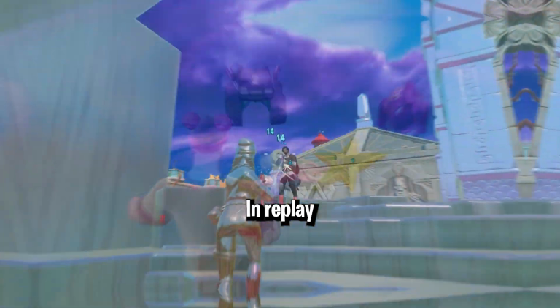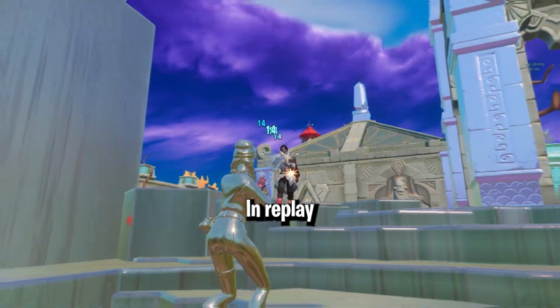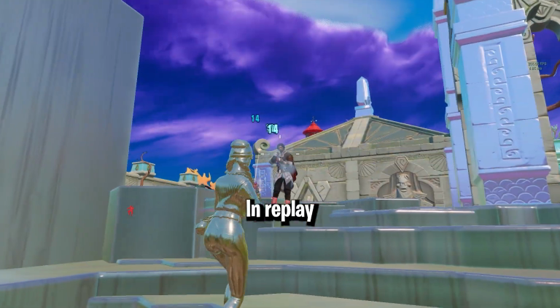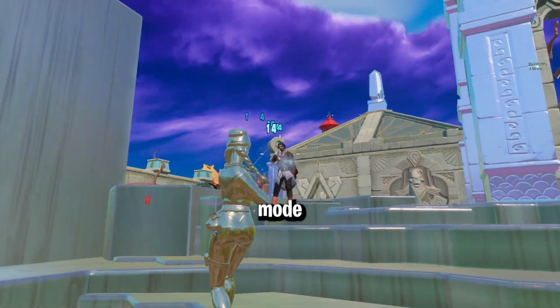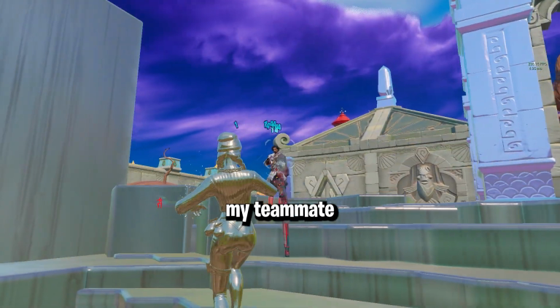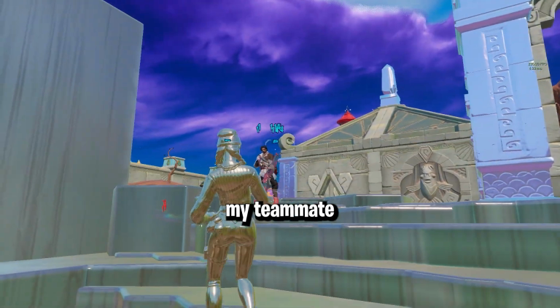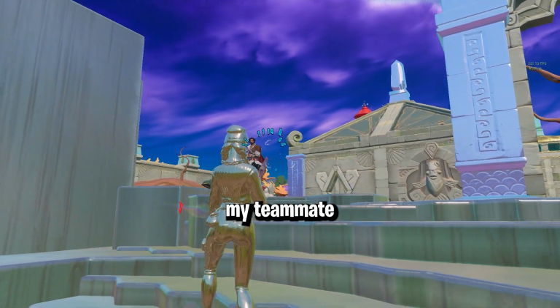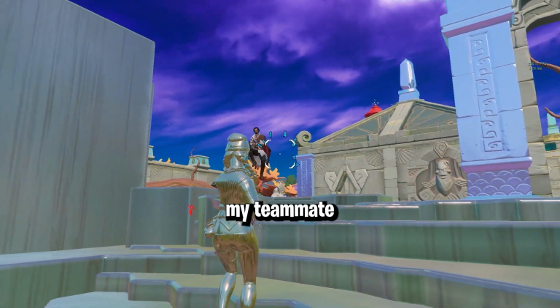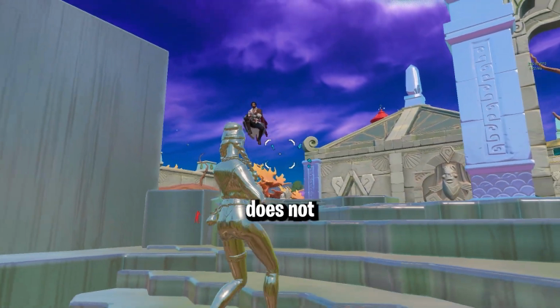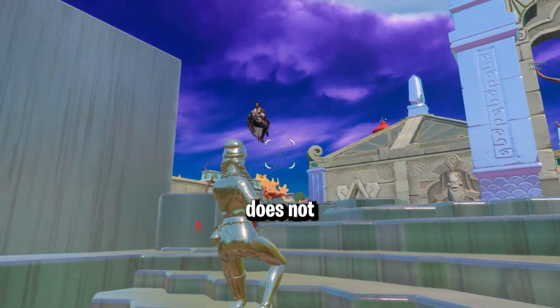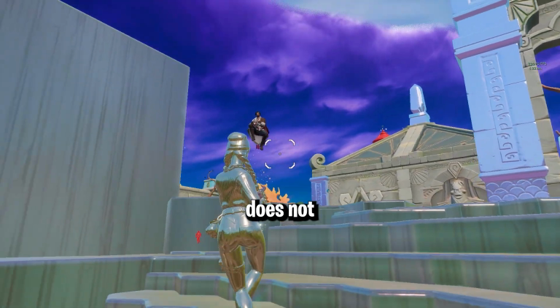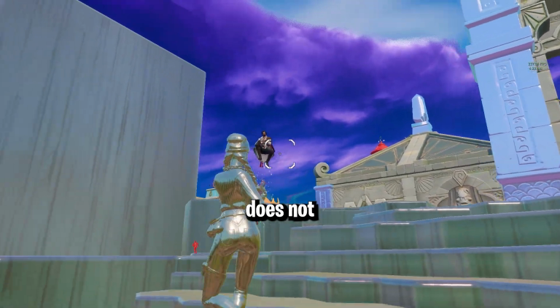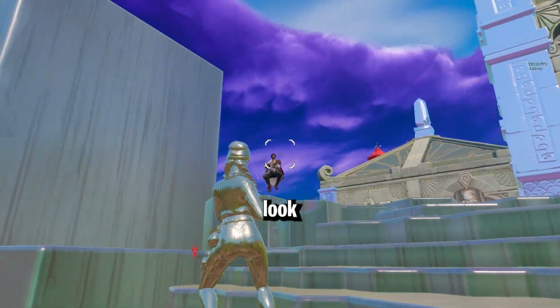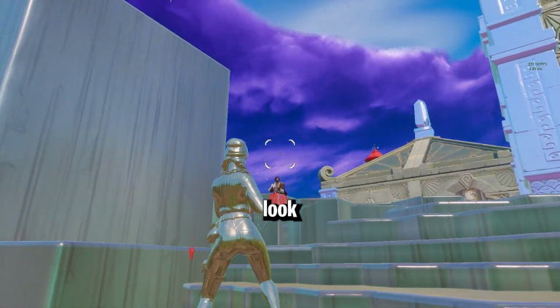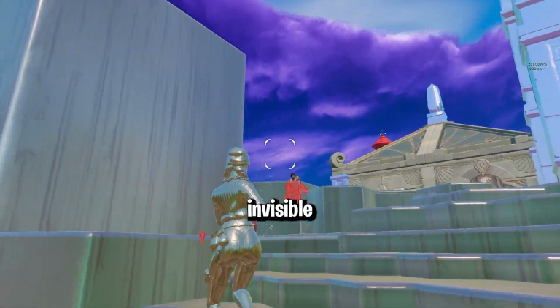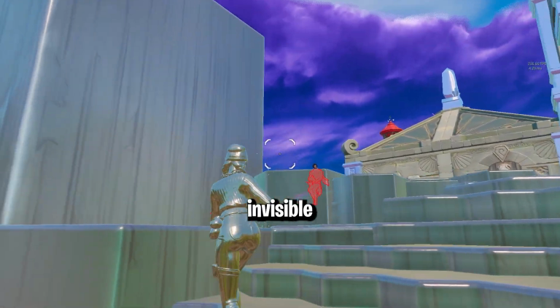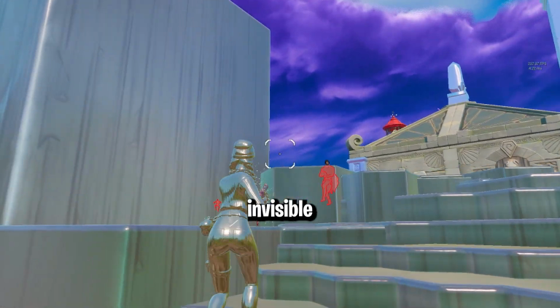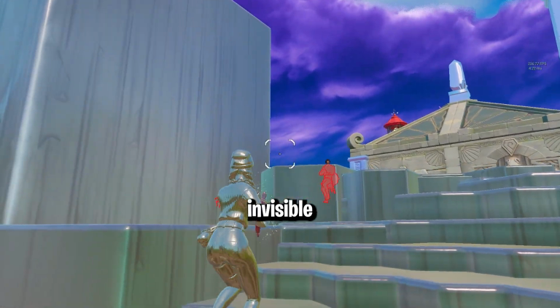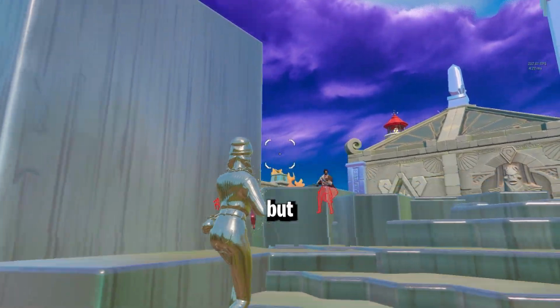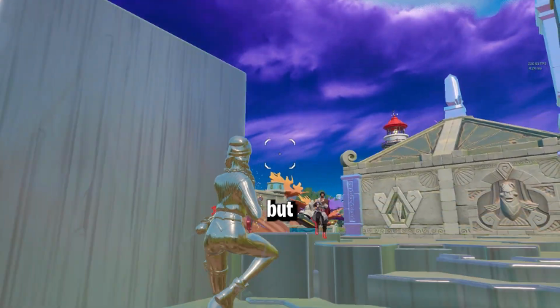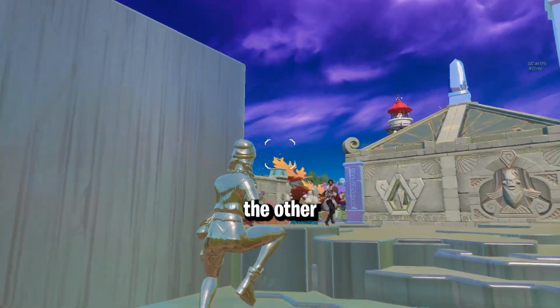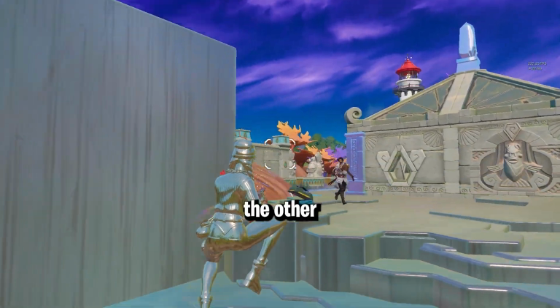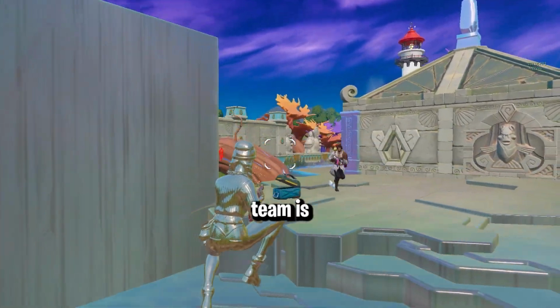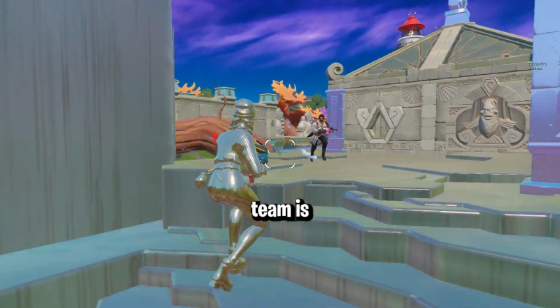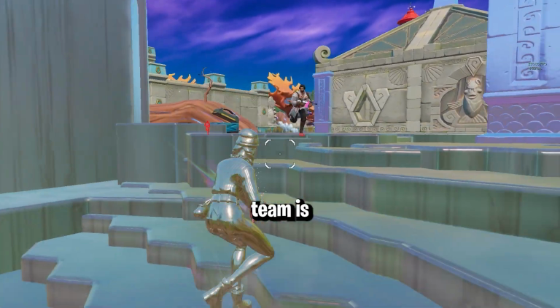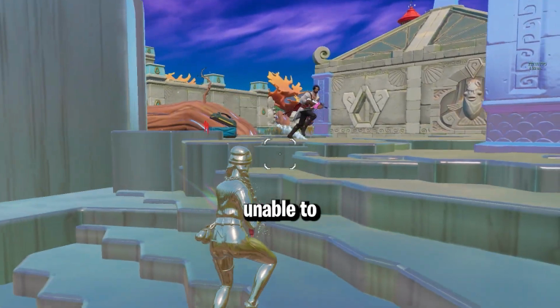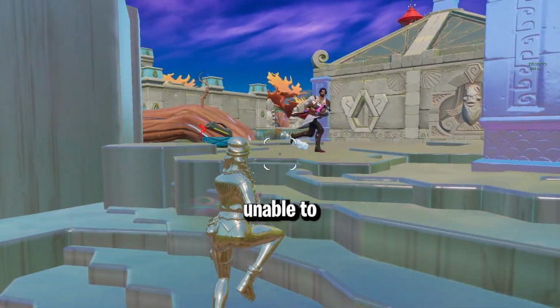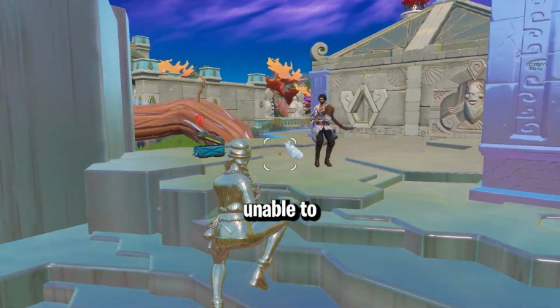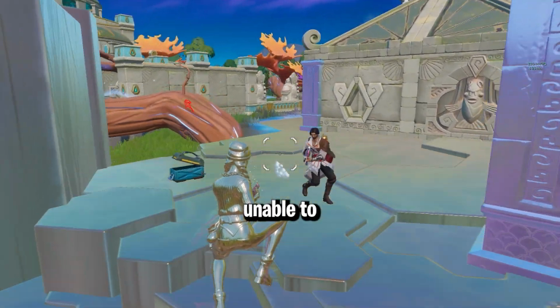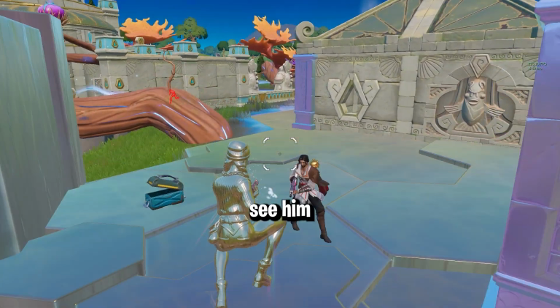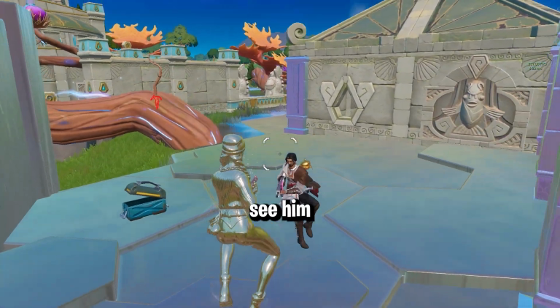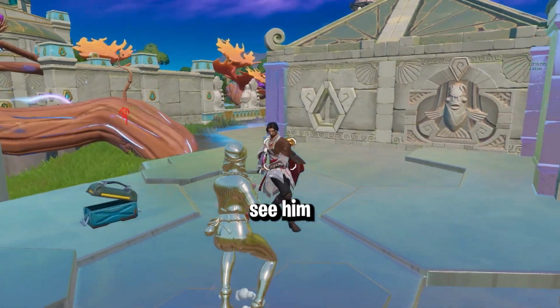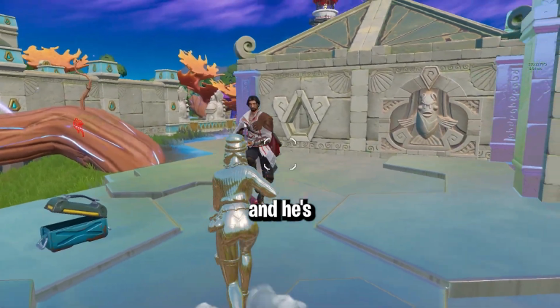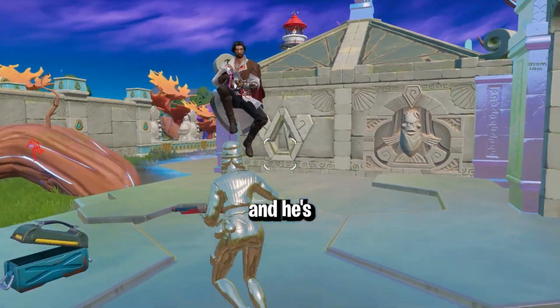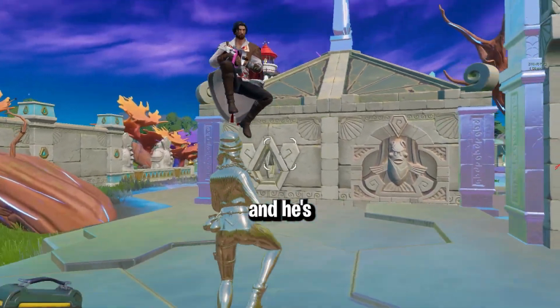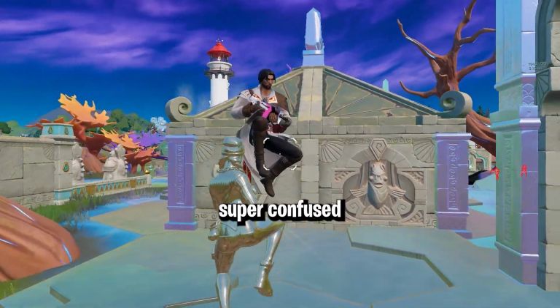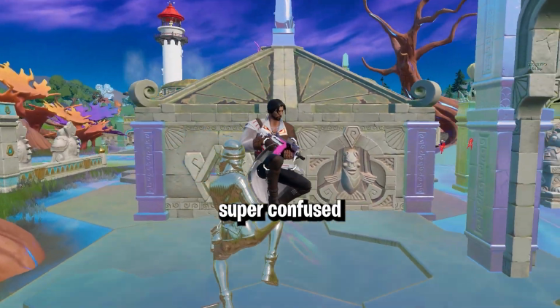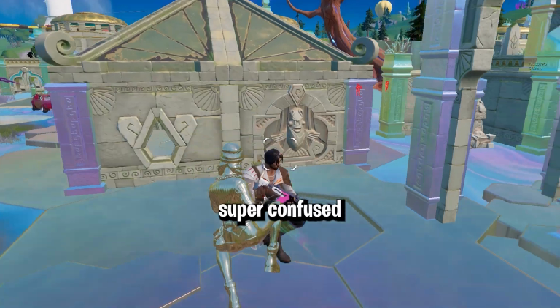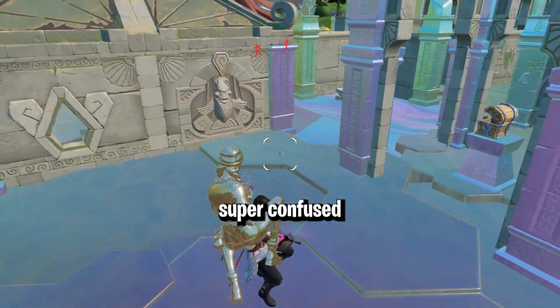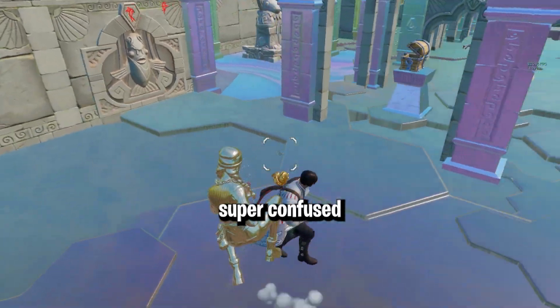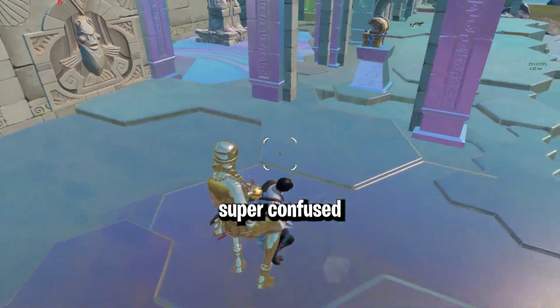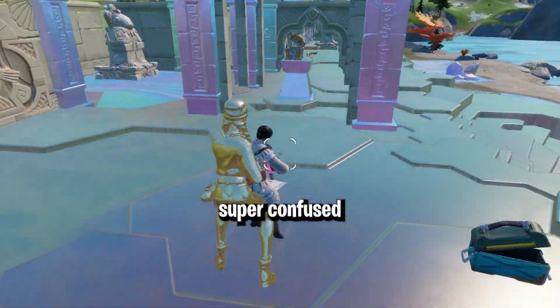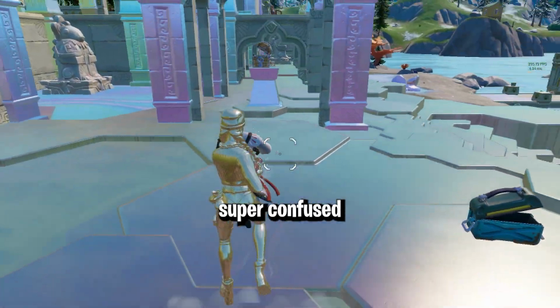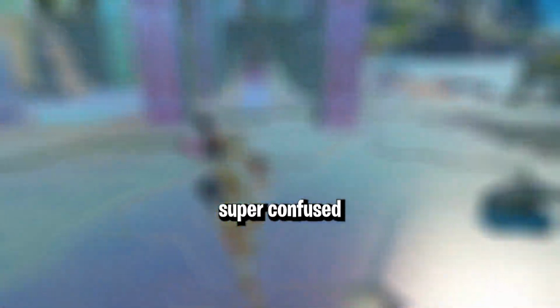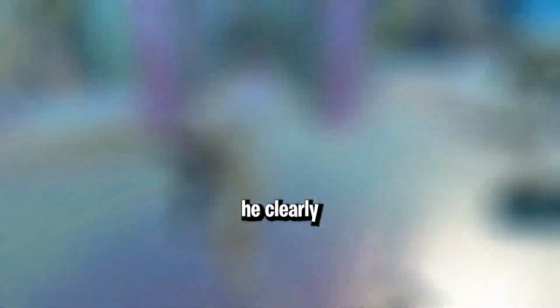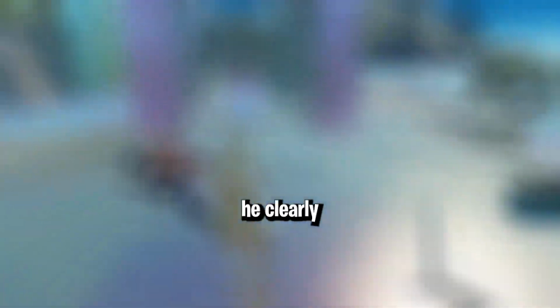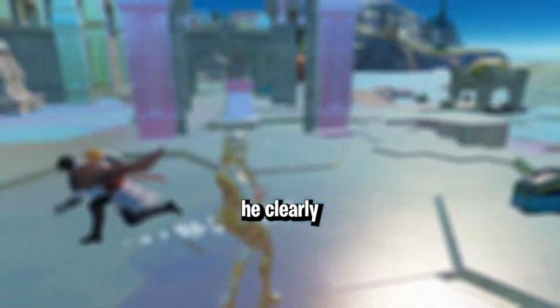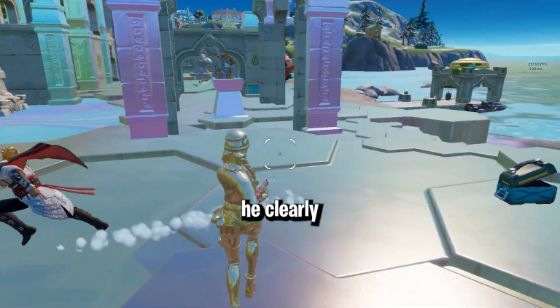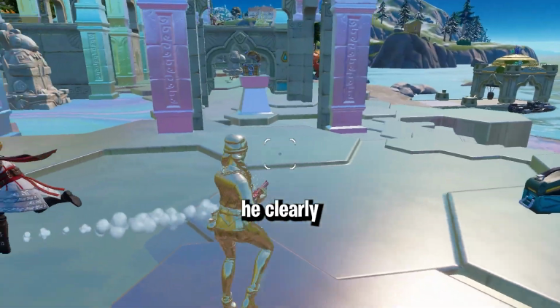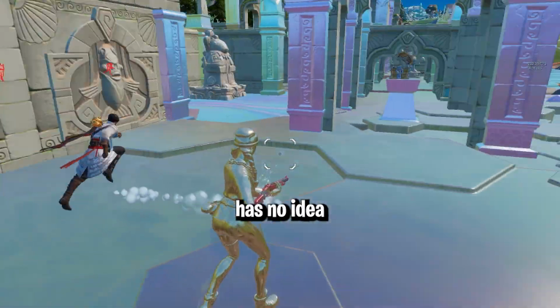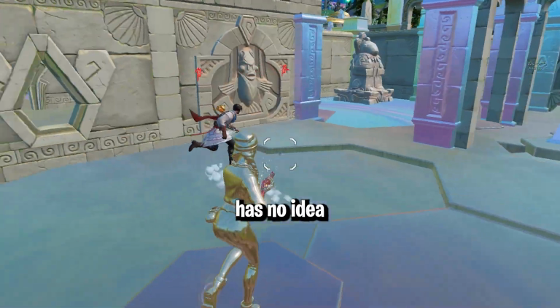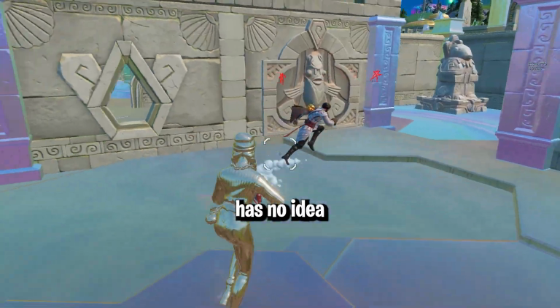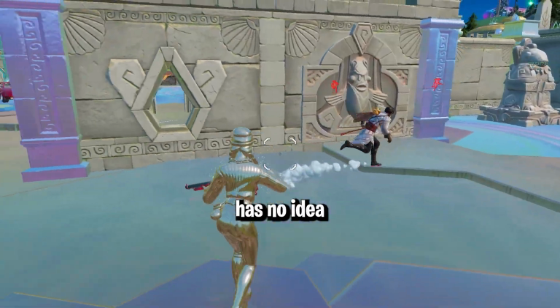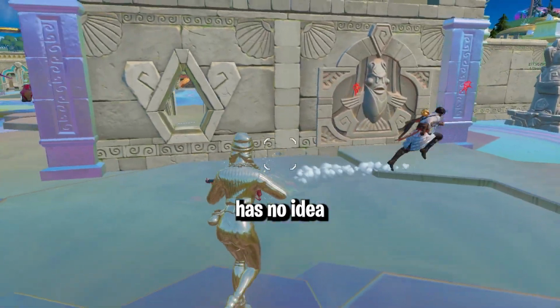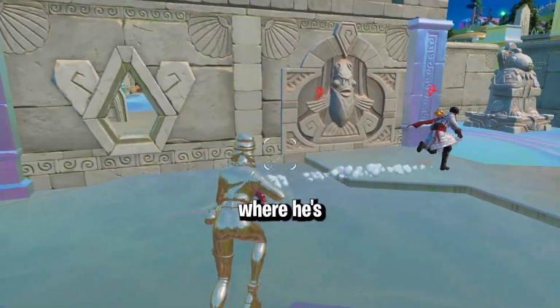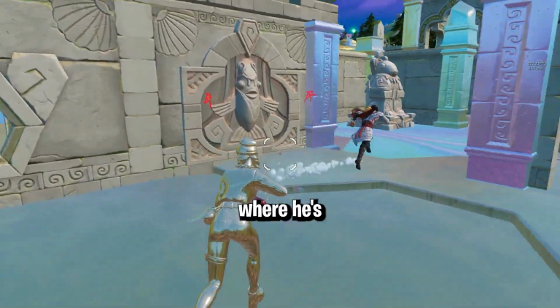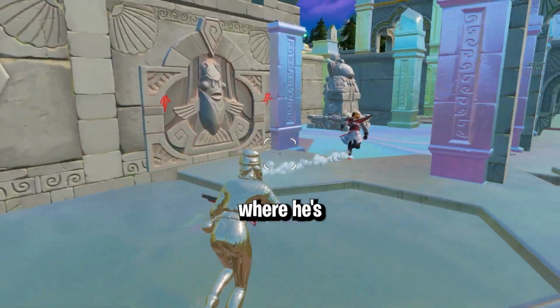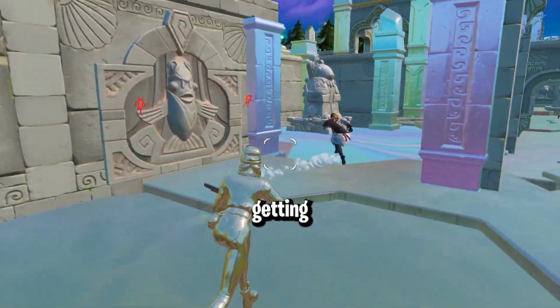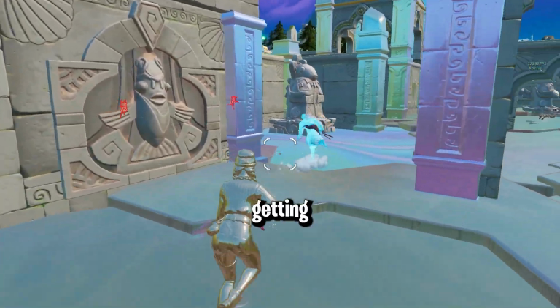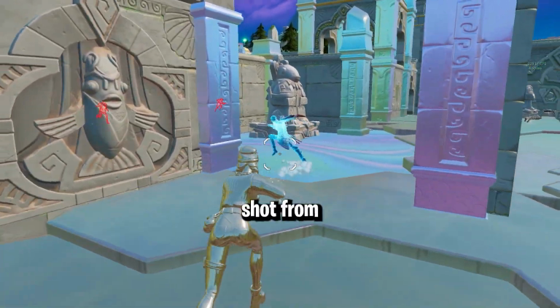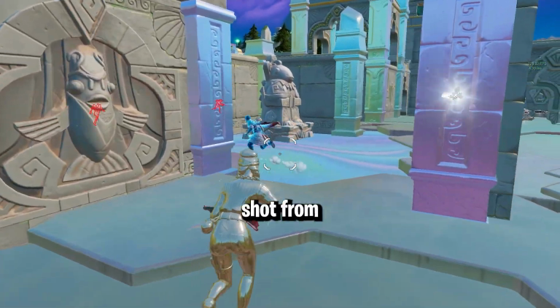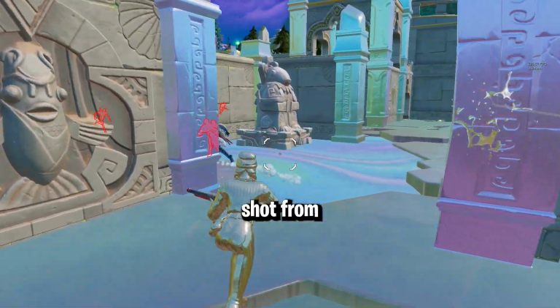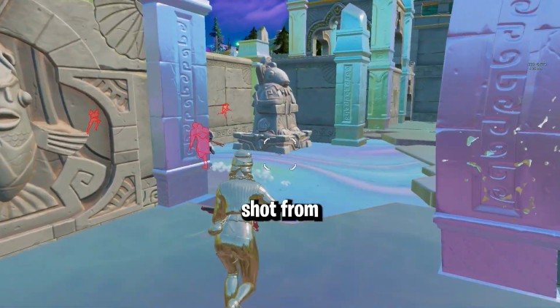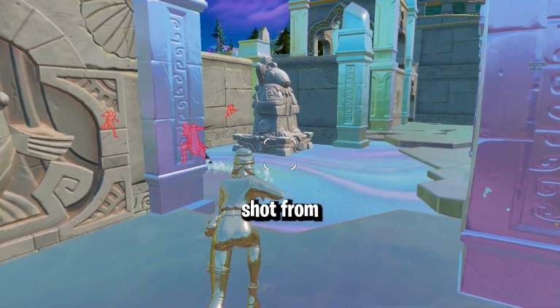In replay mode, my teammate does not look invisible, but the other team is unable to see him, and he is super confused. He clearly has no idea where he's getting shot from.